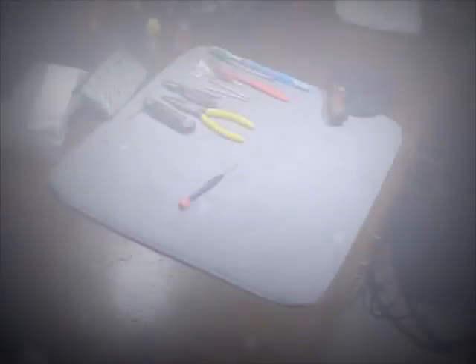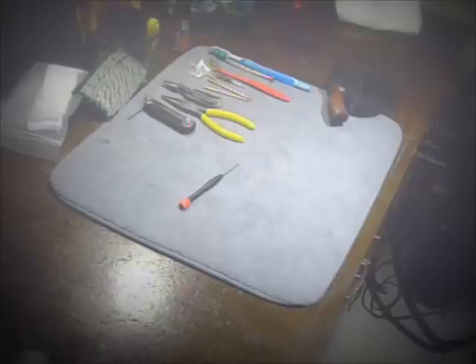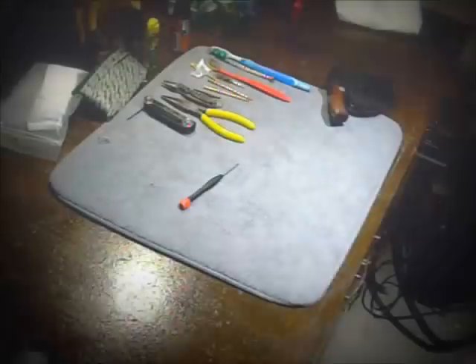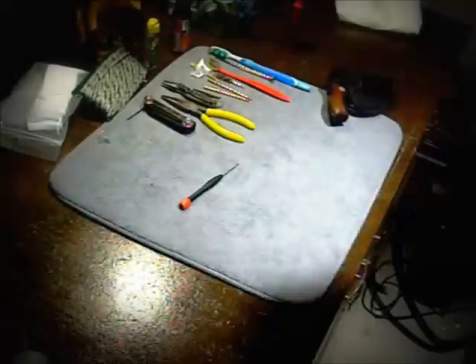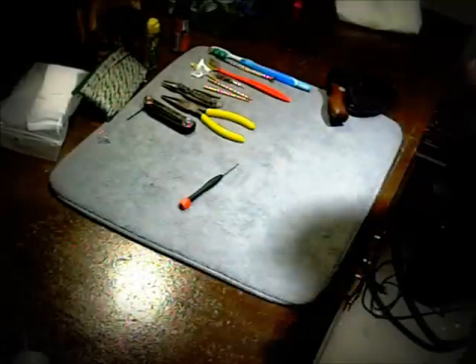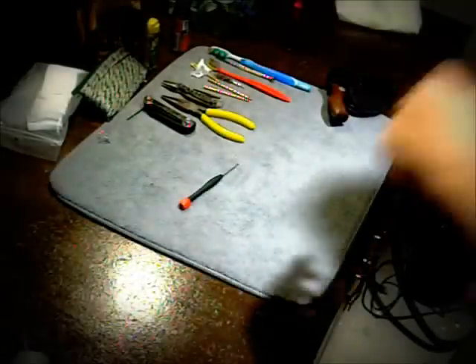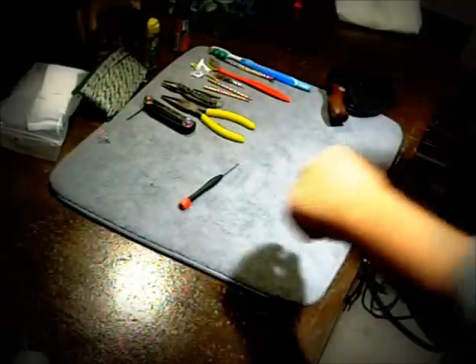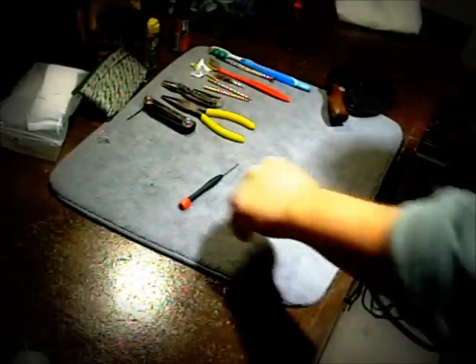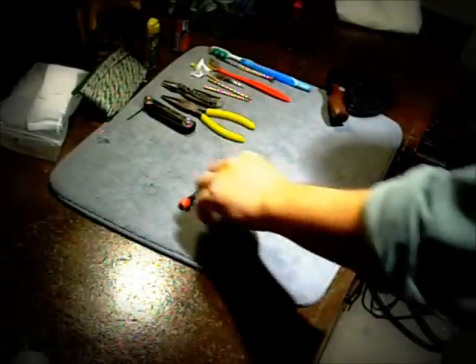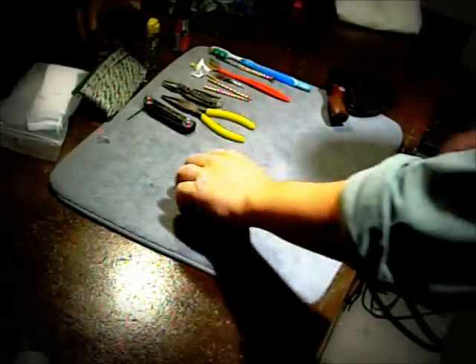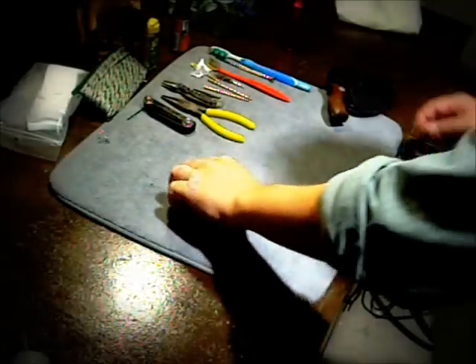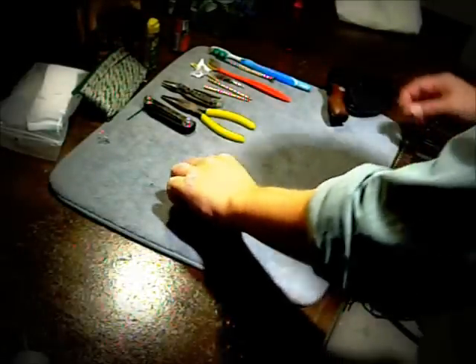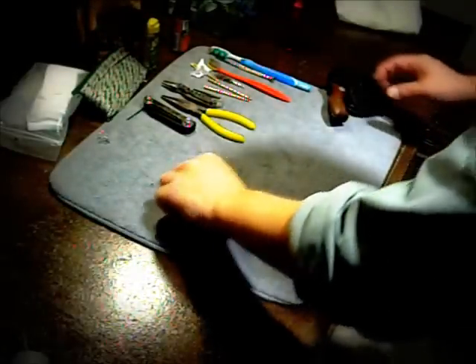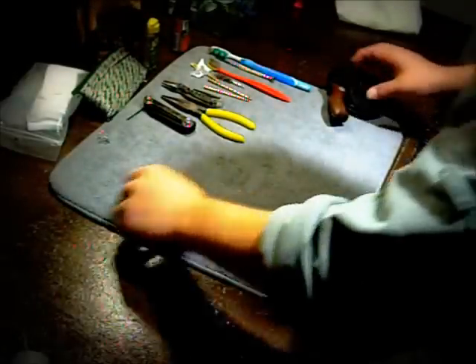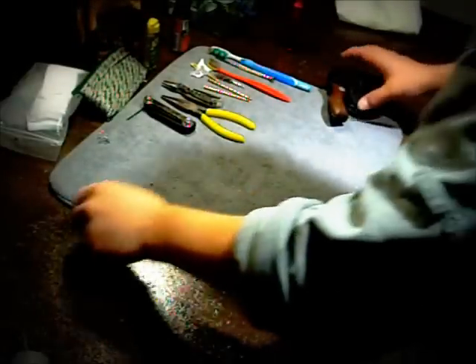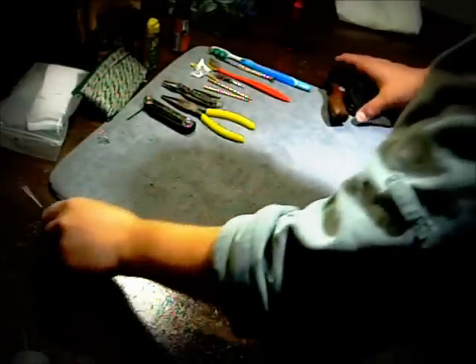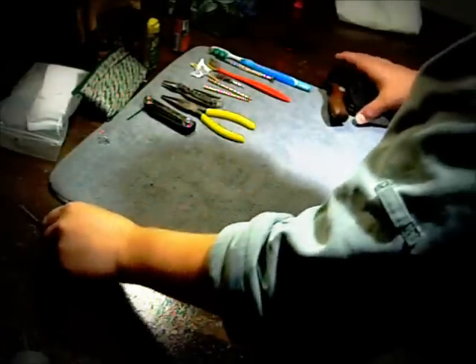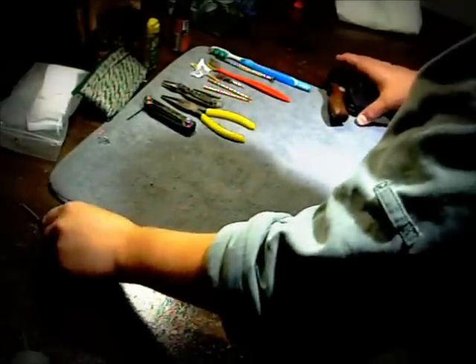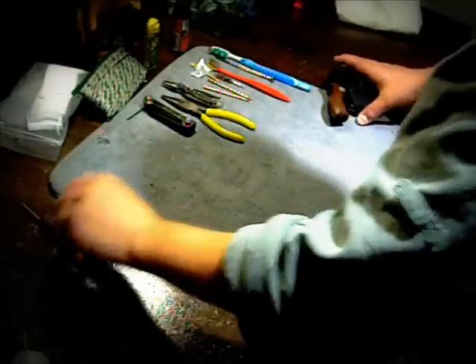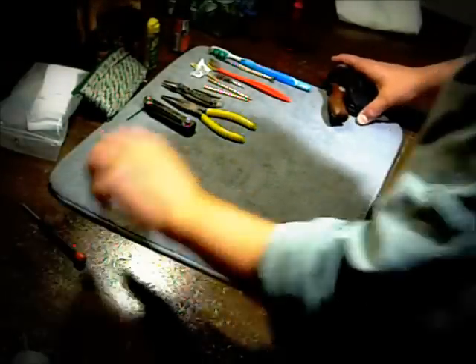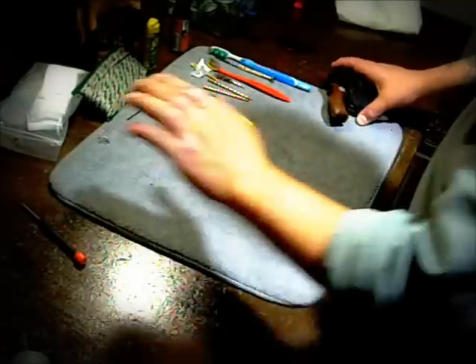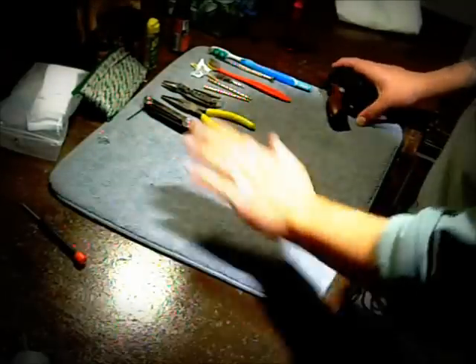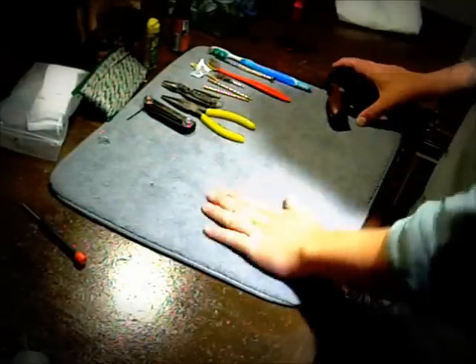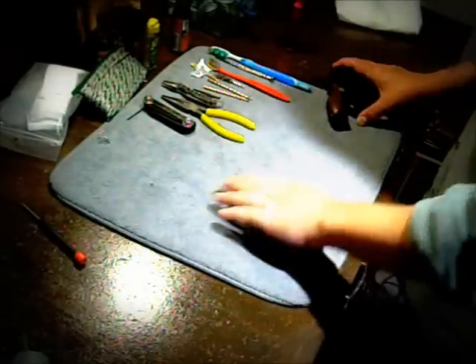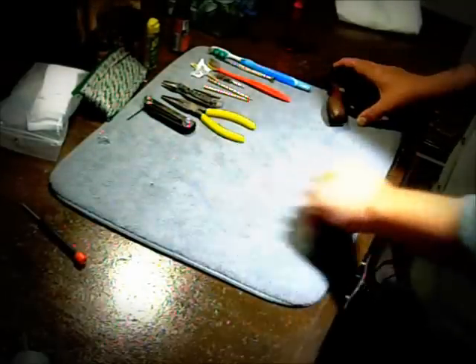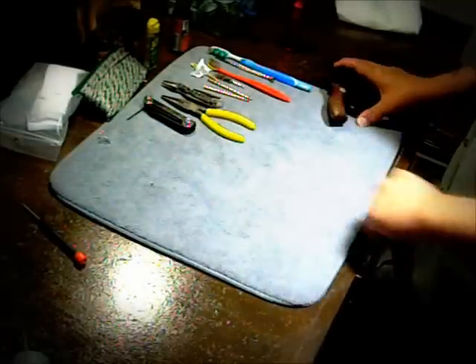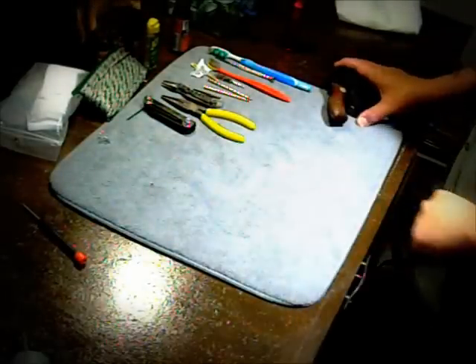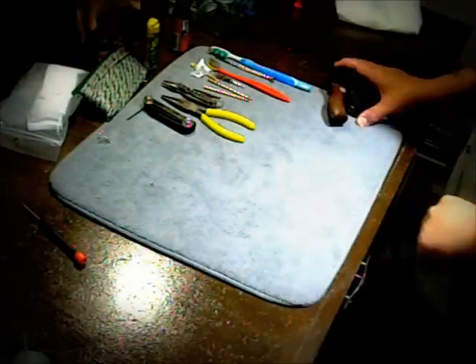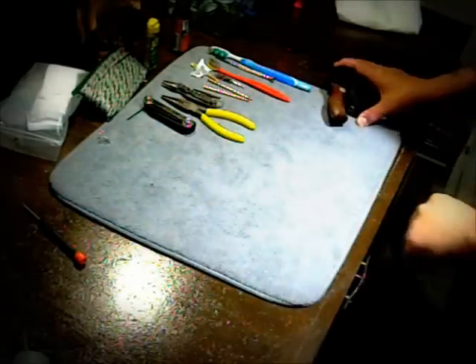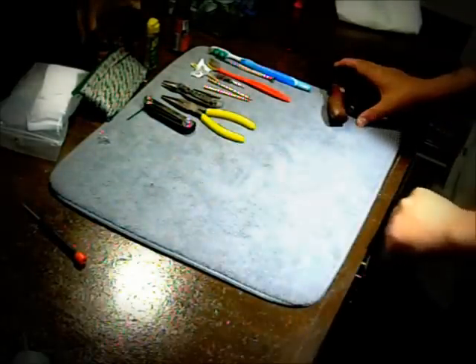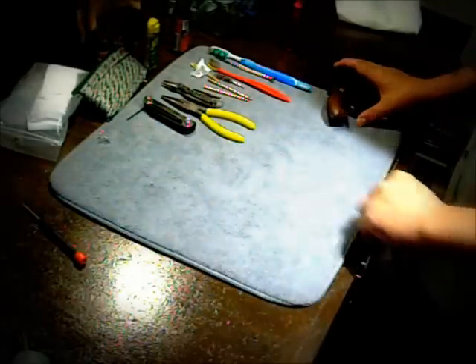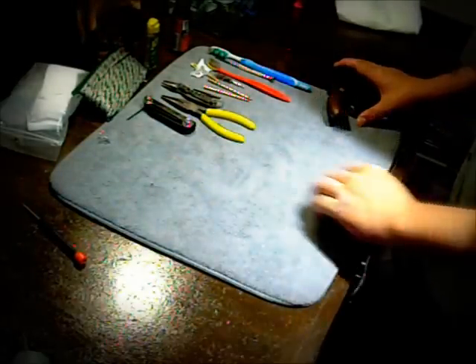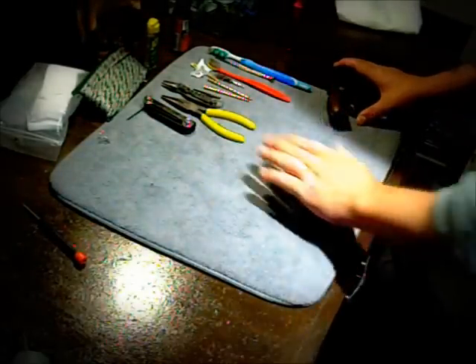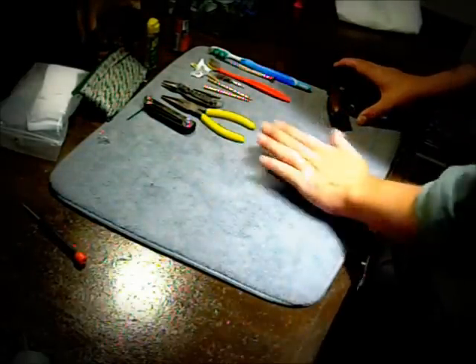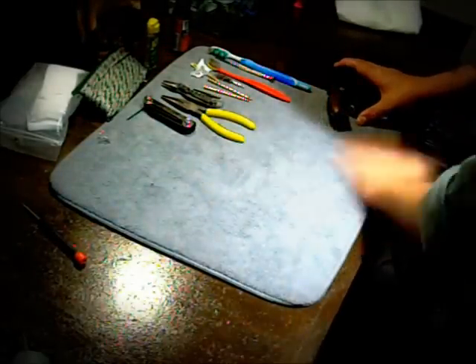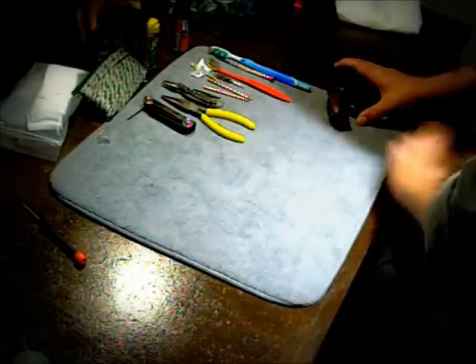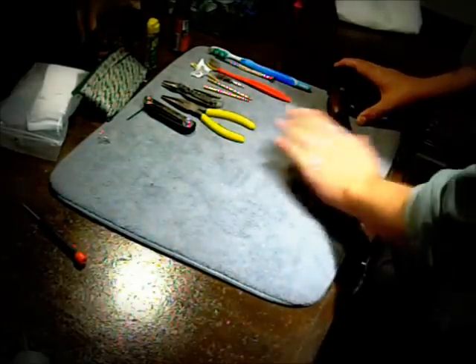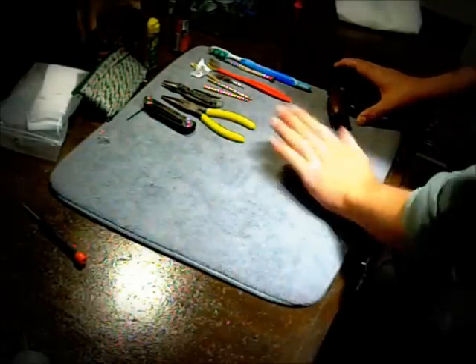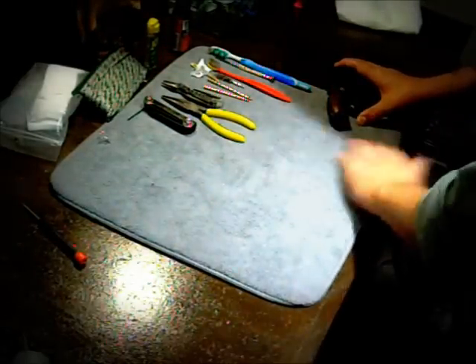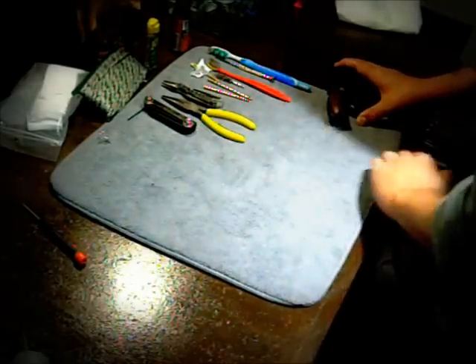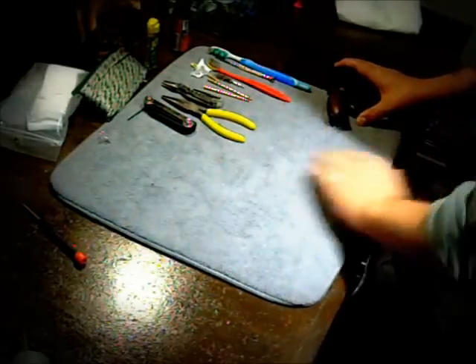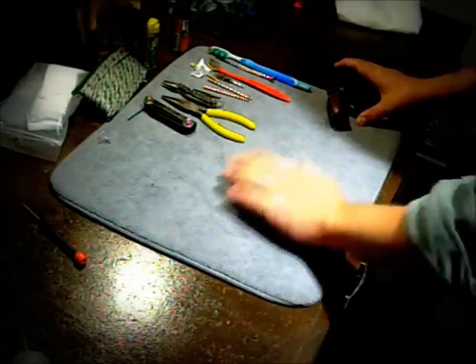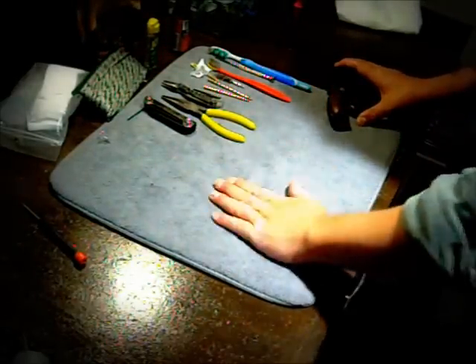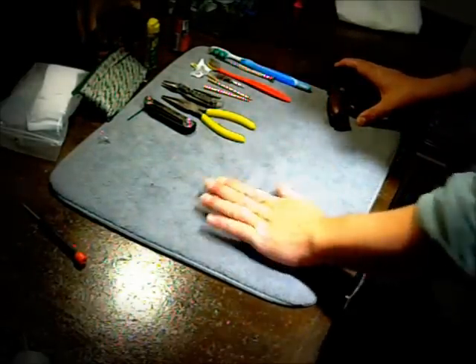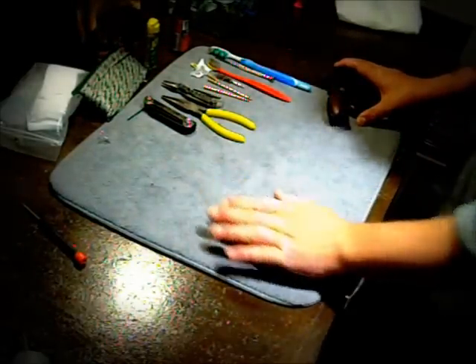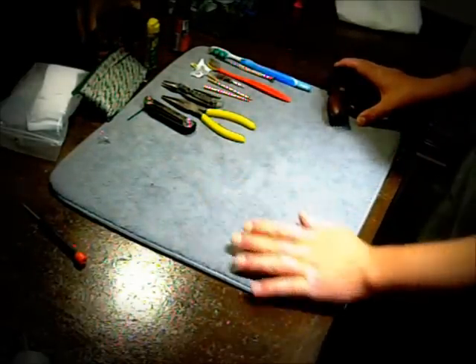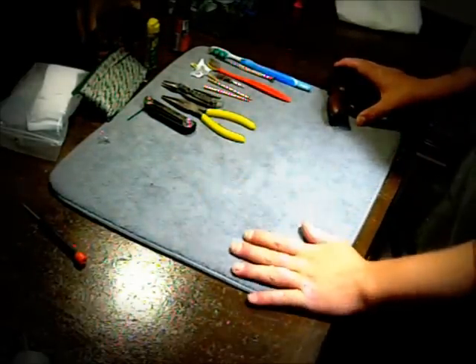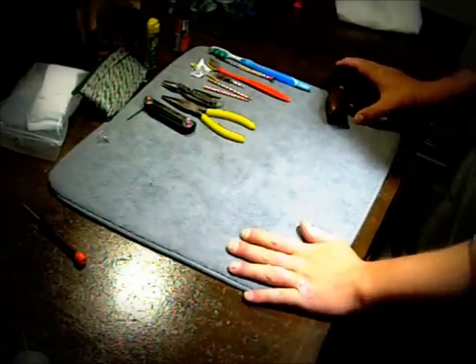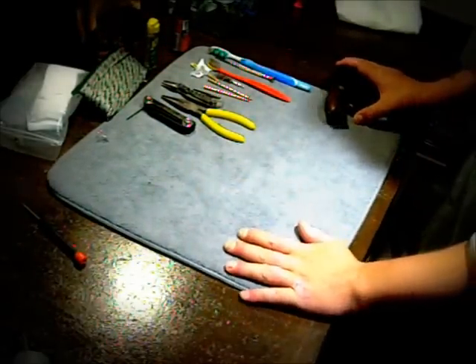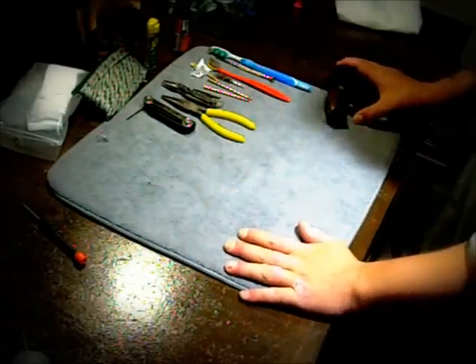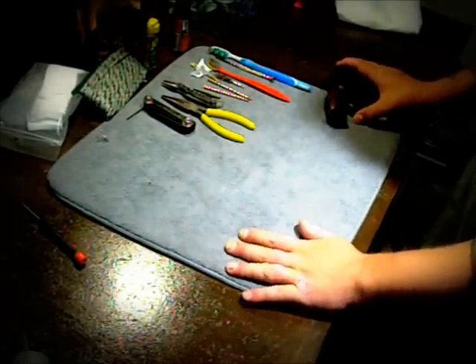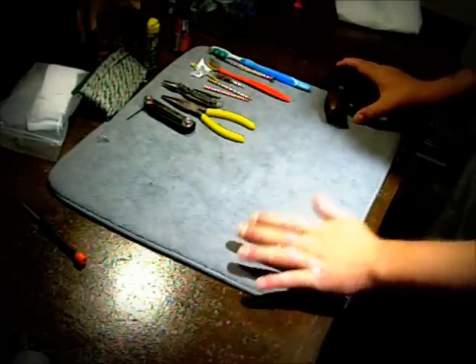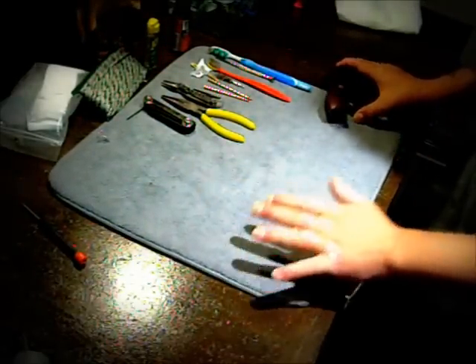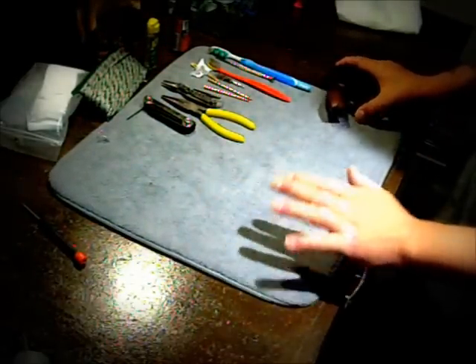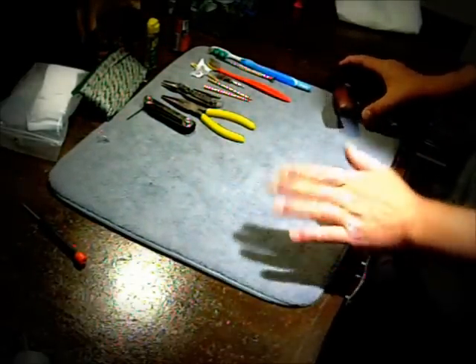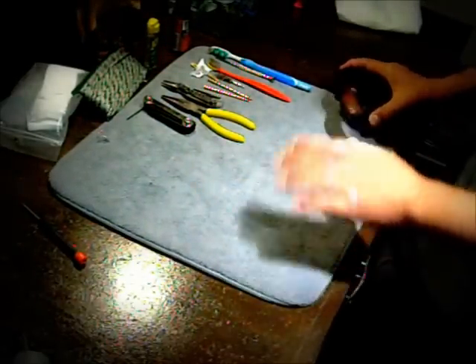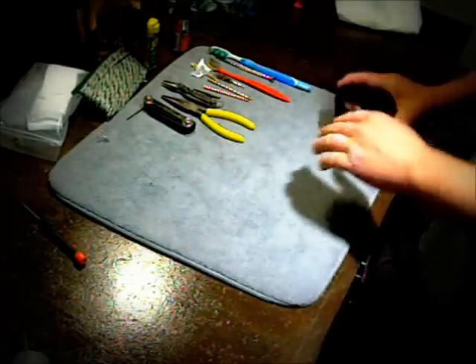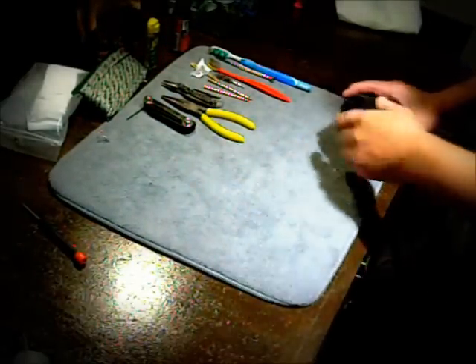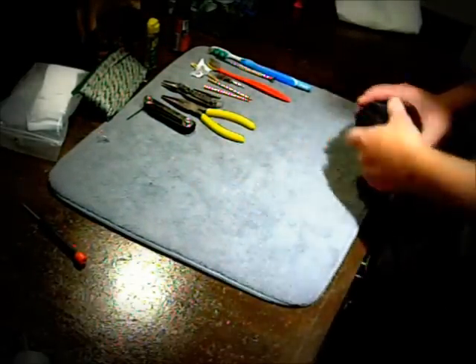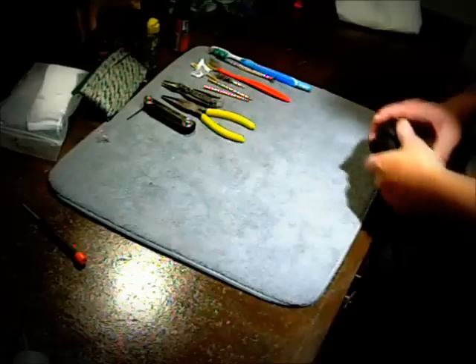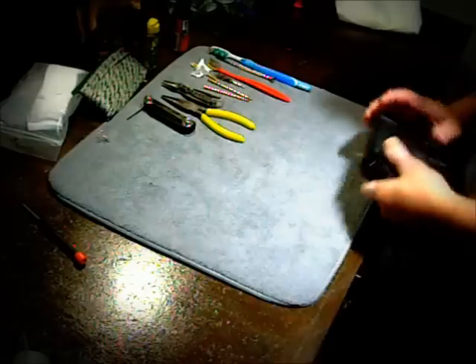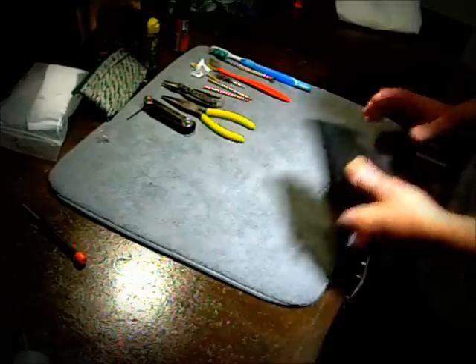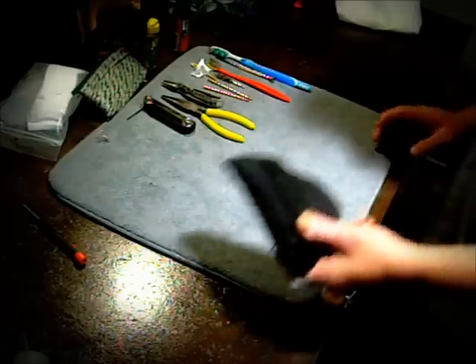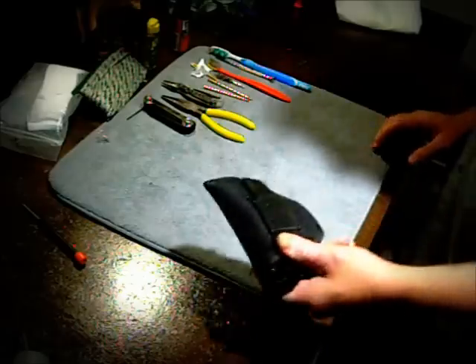How you doing? This is Gary. Today we're going to be breaking down the Charter Arms 38 Special, Detectives Edition.